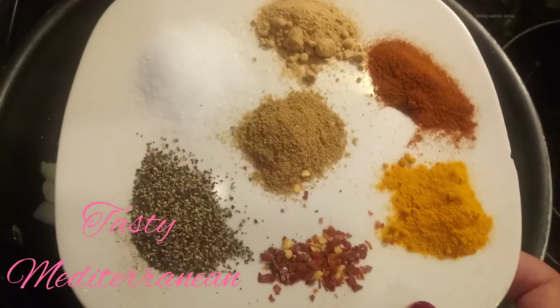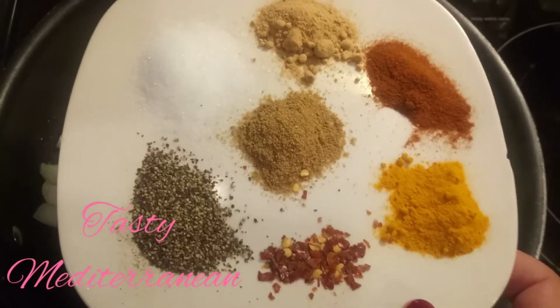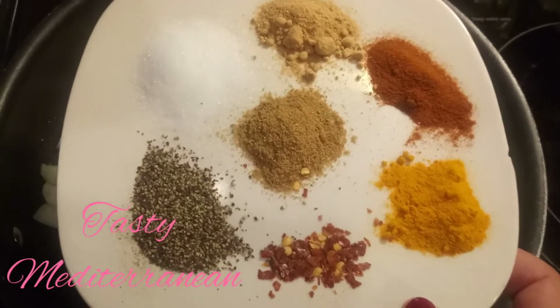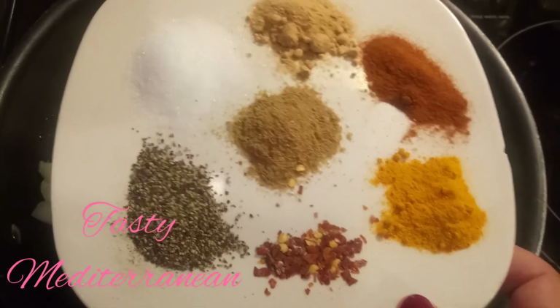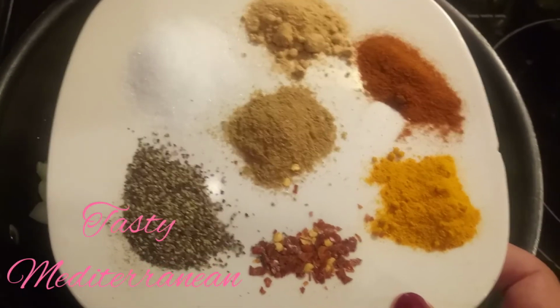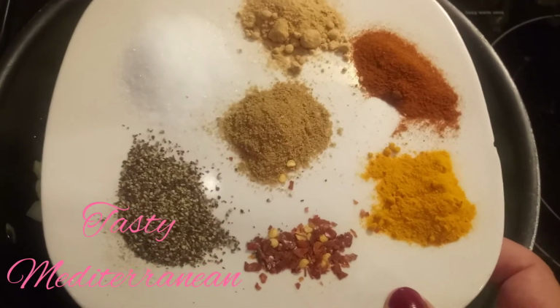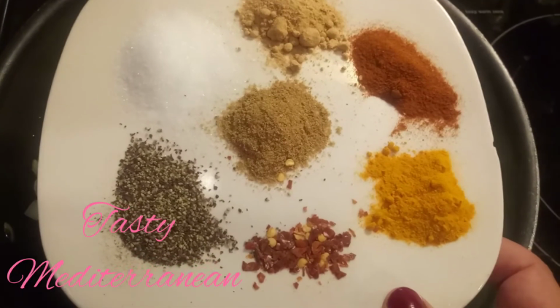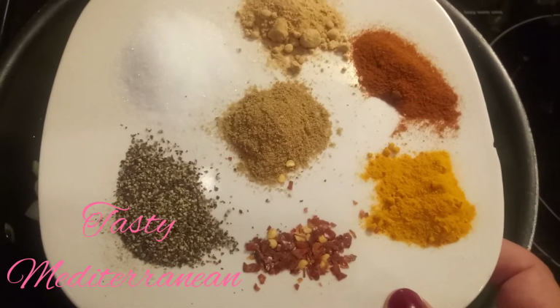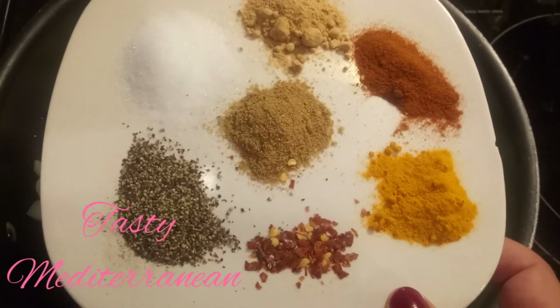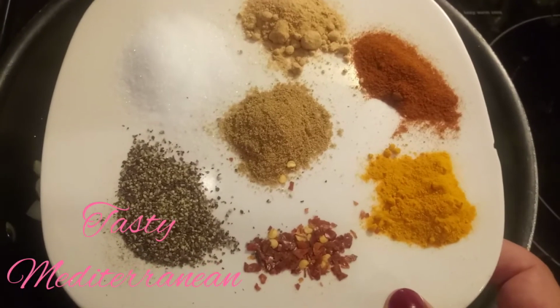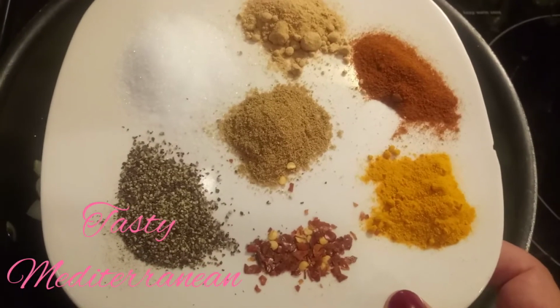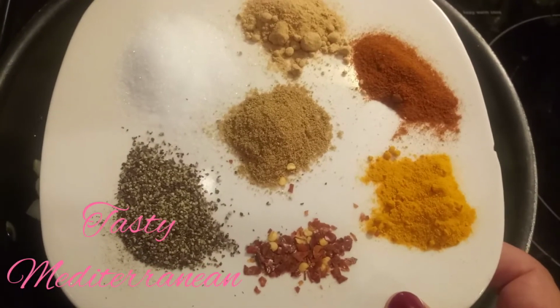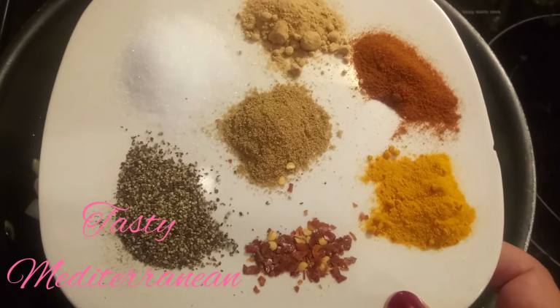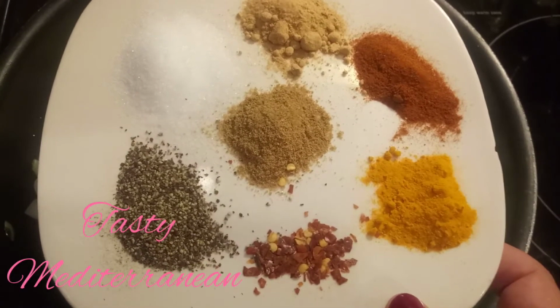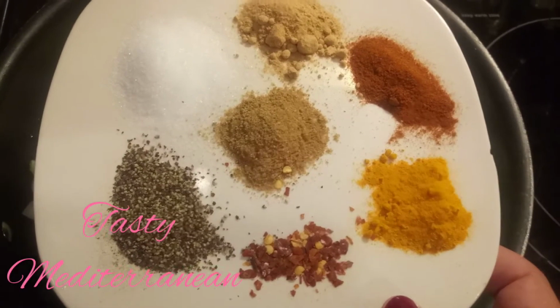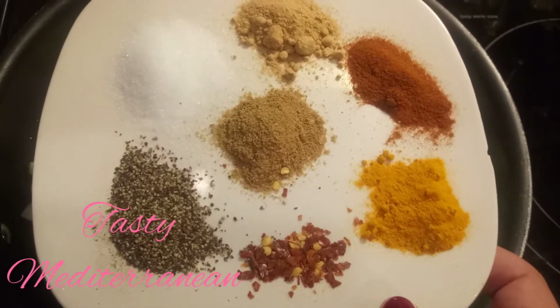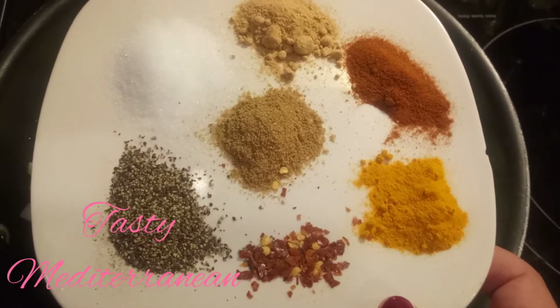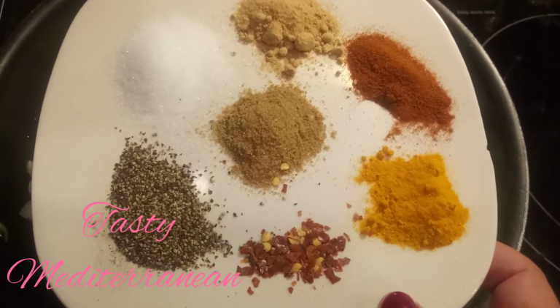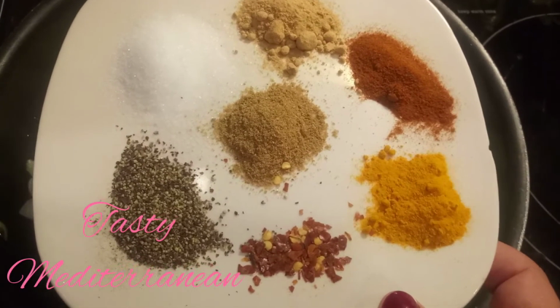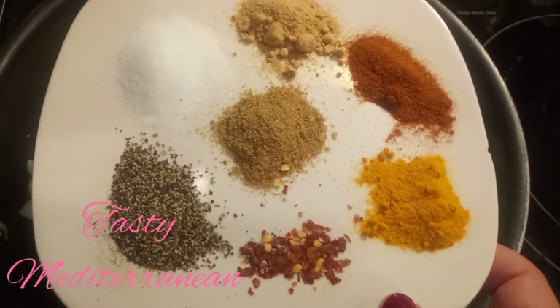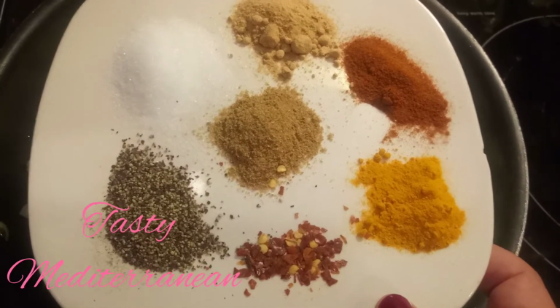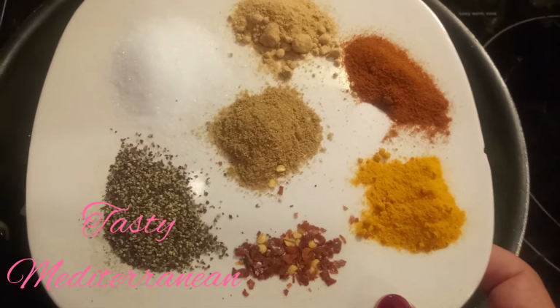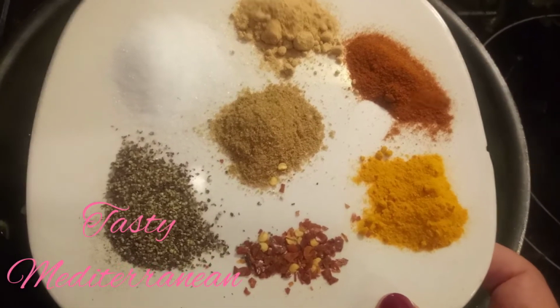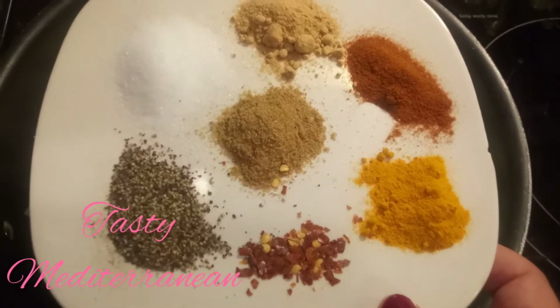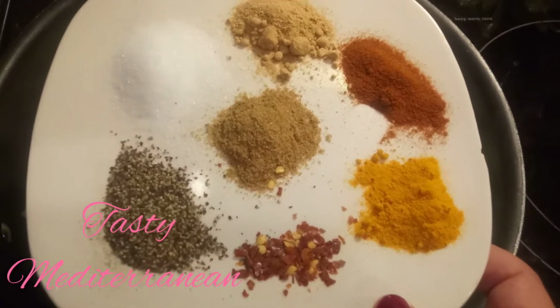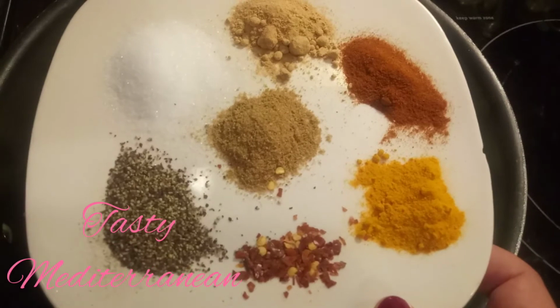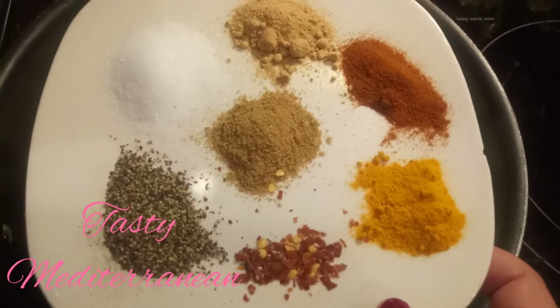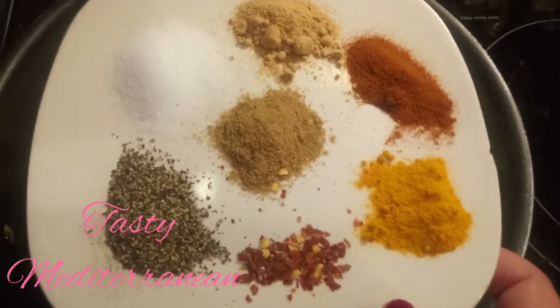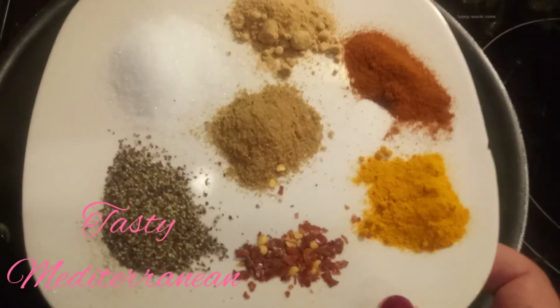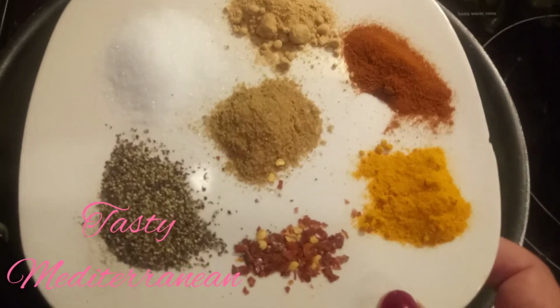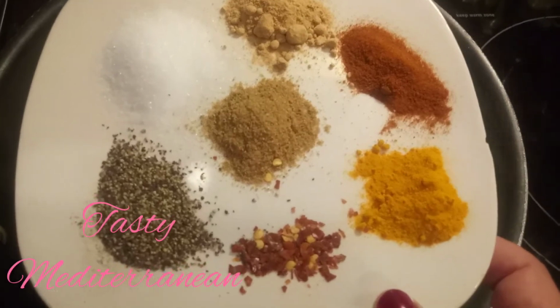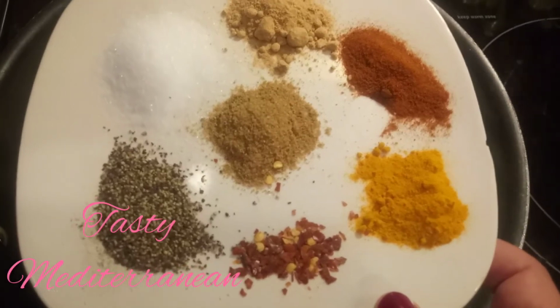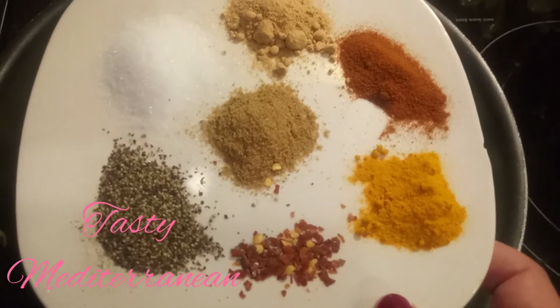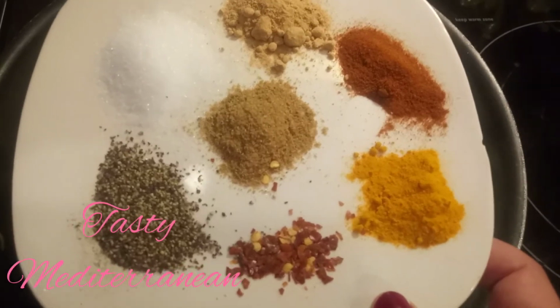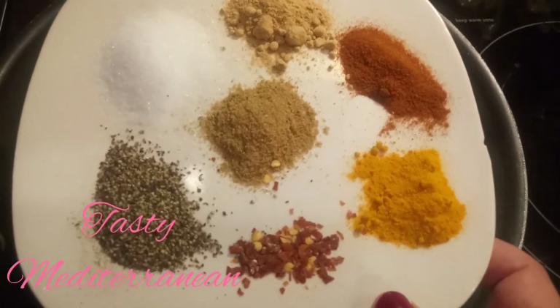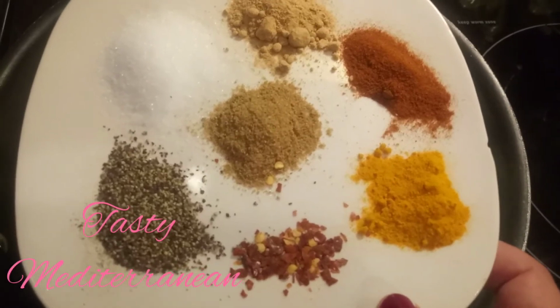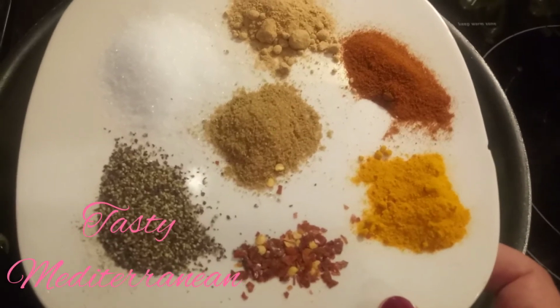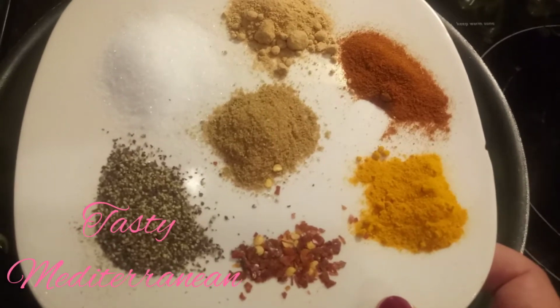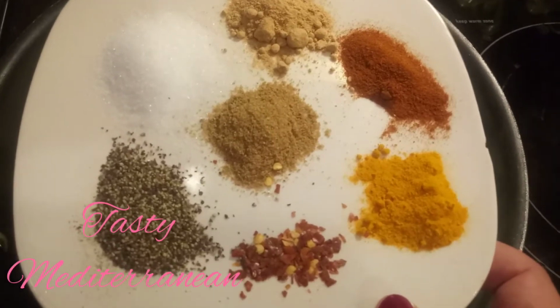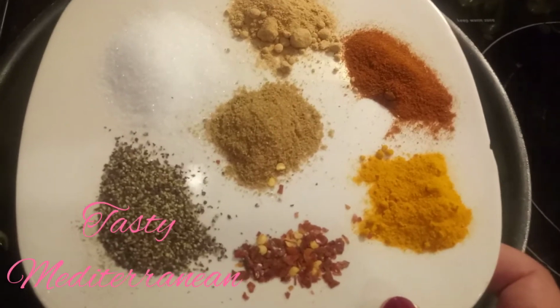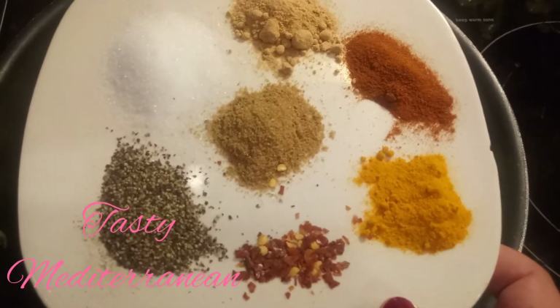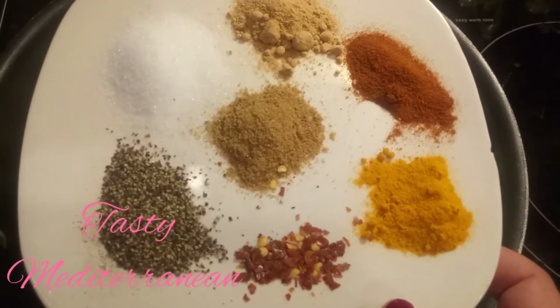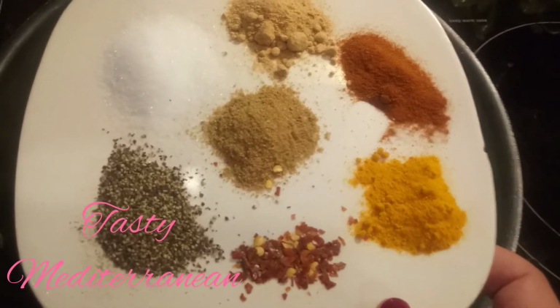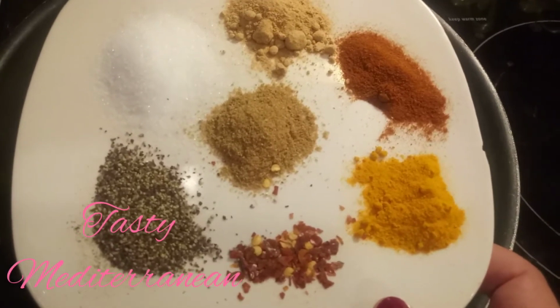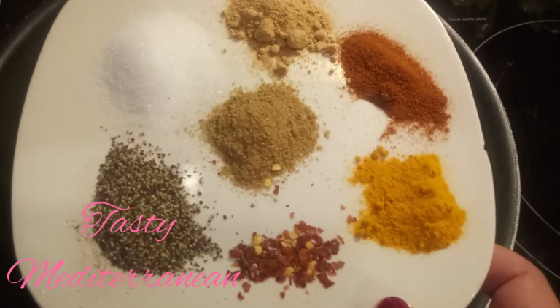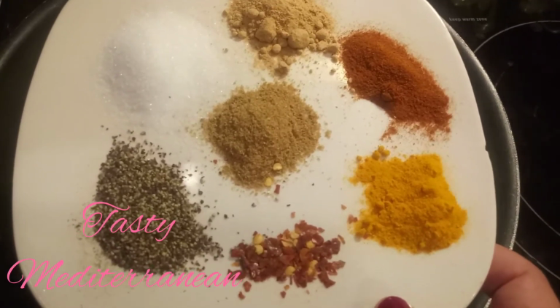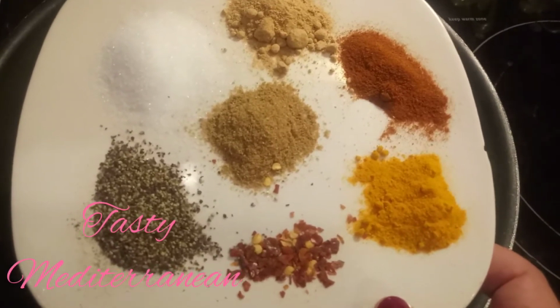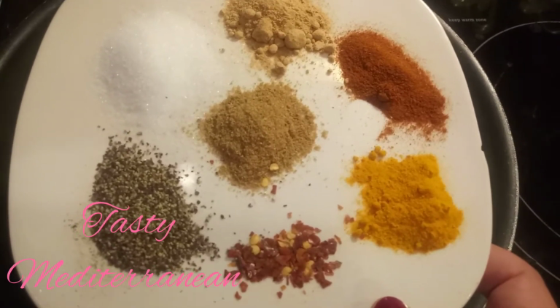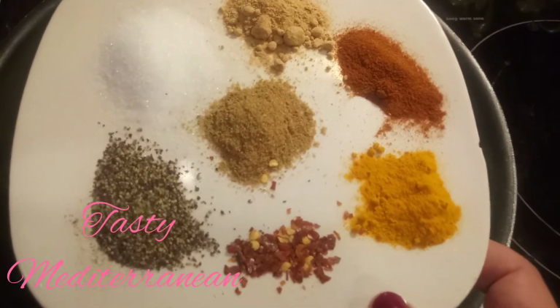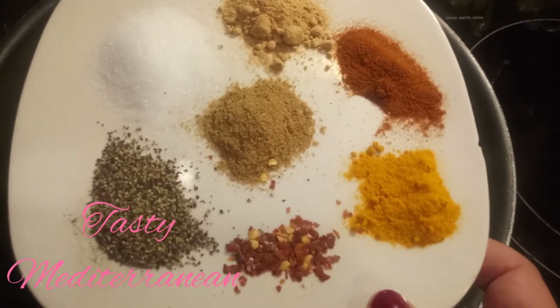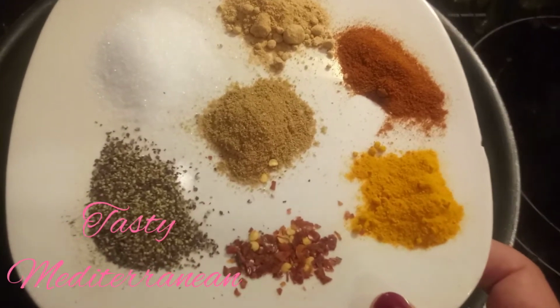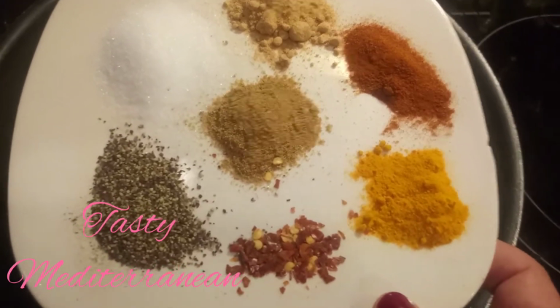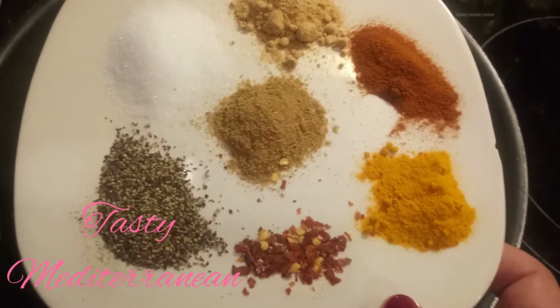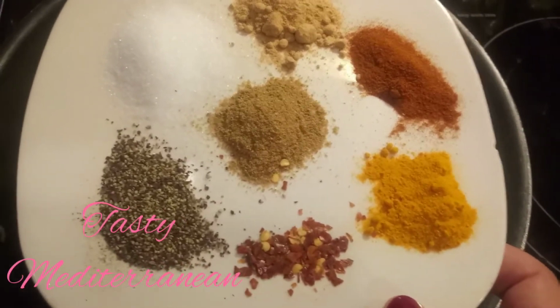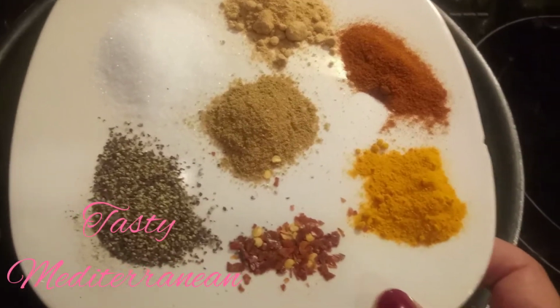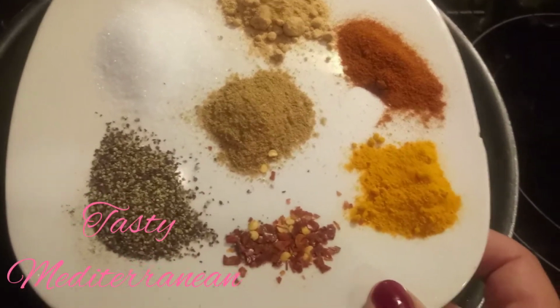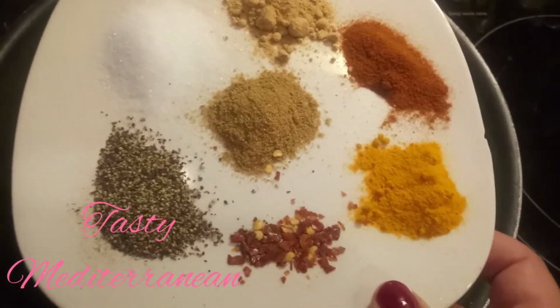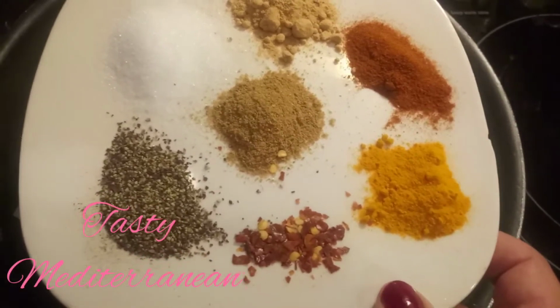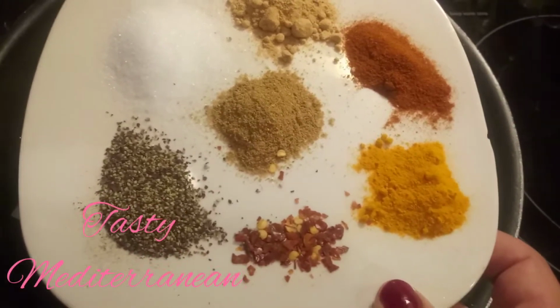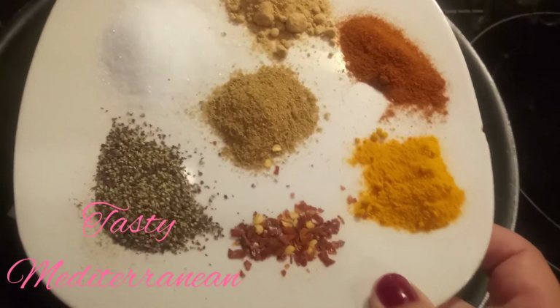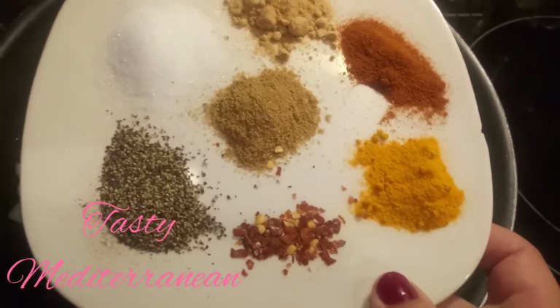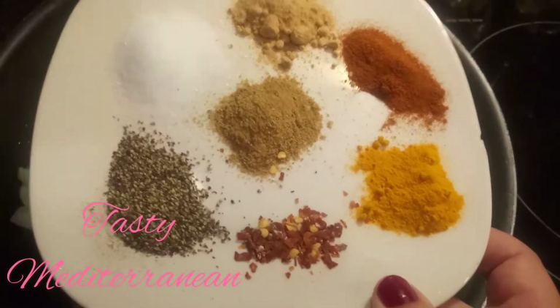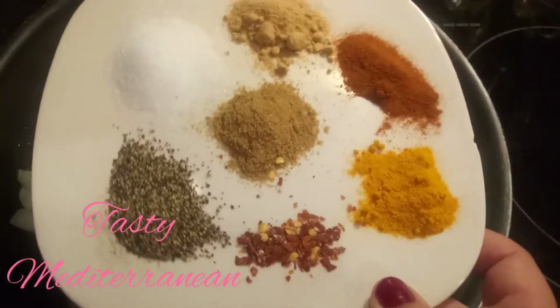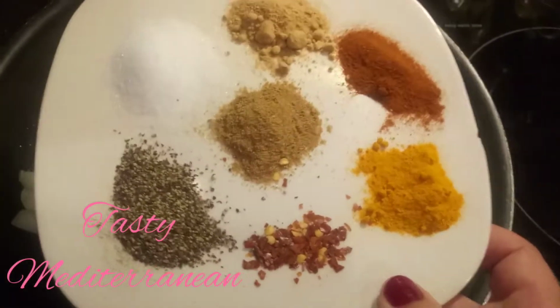For the spice I use hot pepper, turmeric, paprika, ginger, cumin, salt, and black pepper.